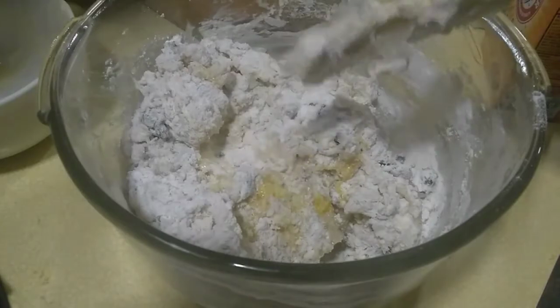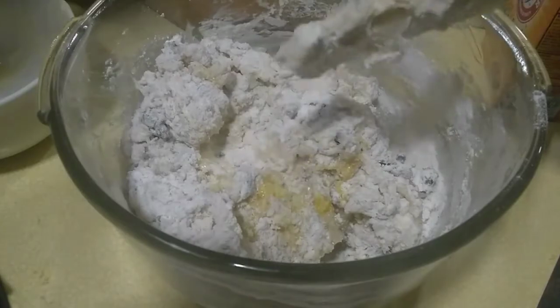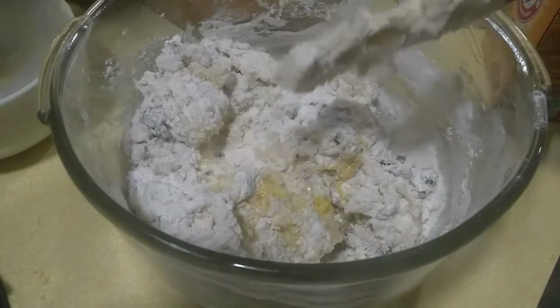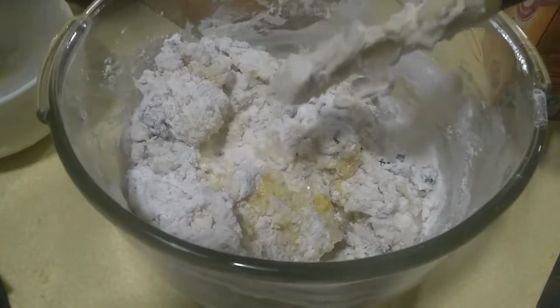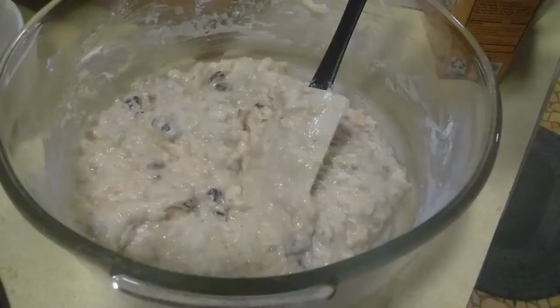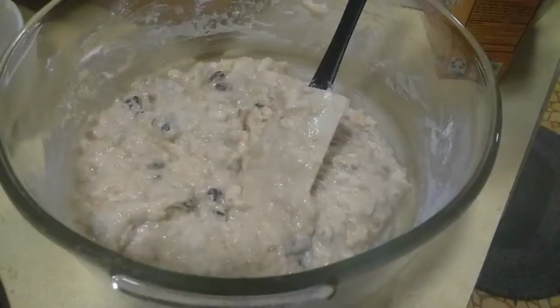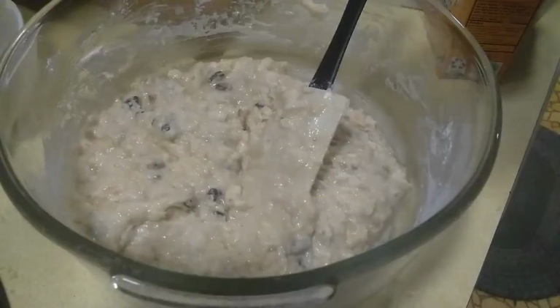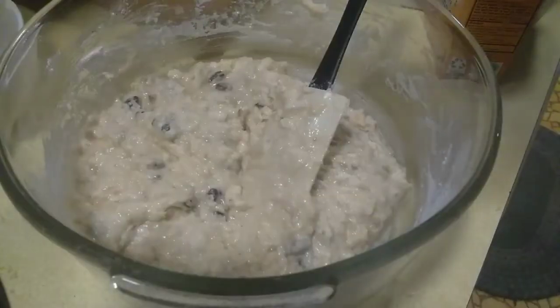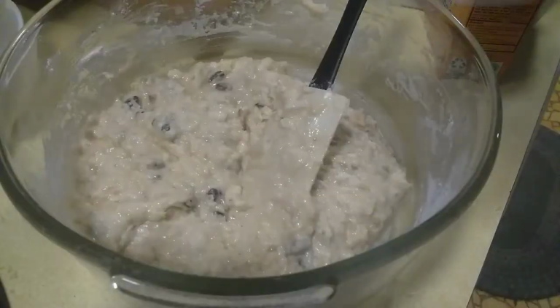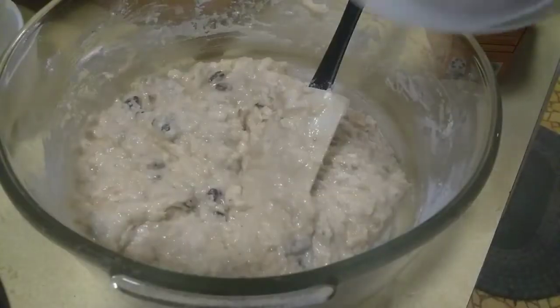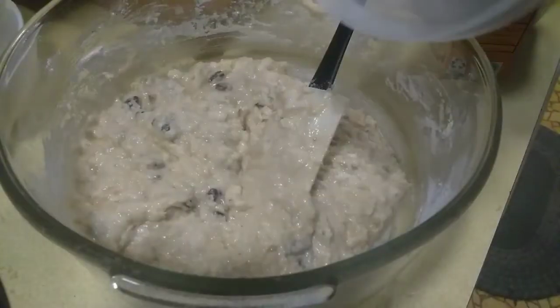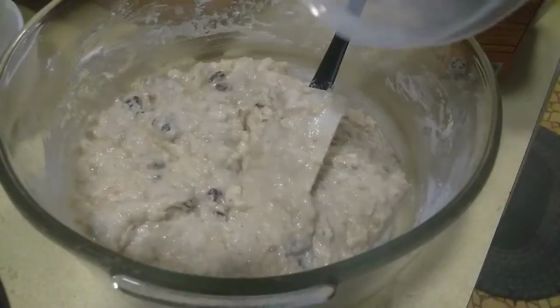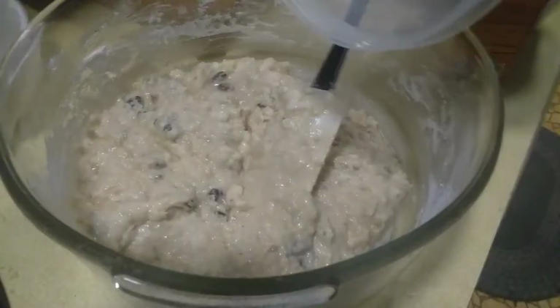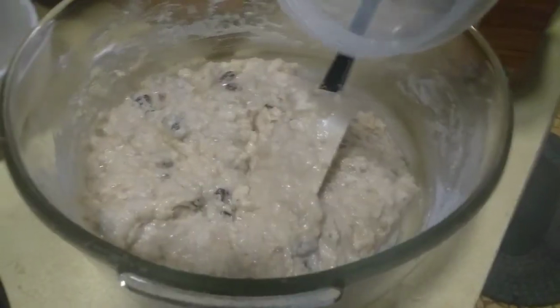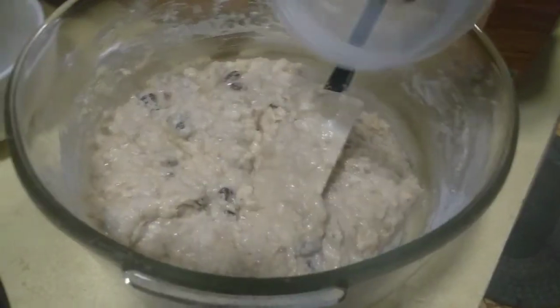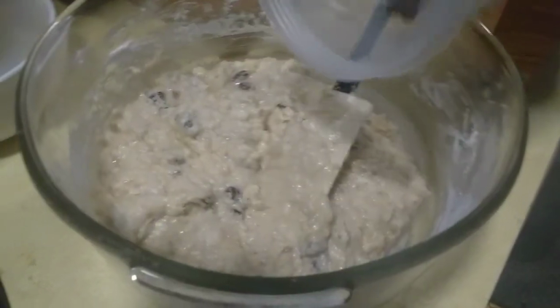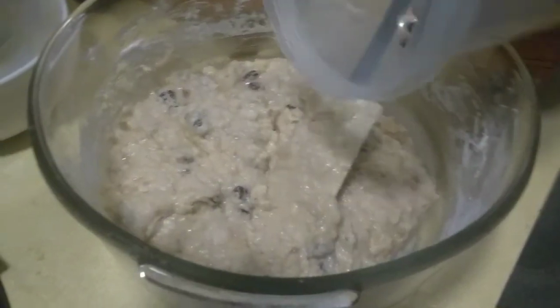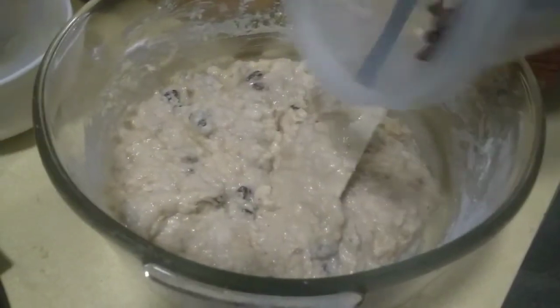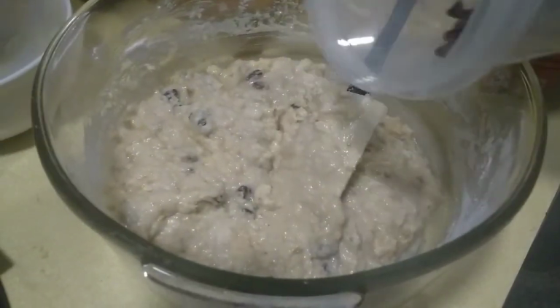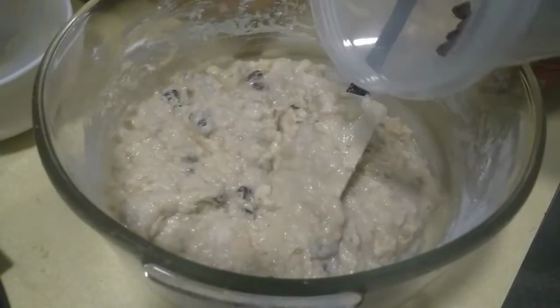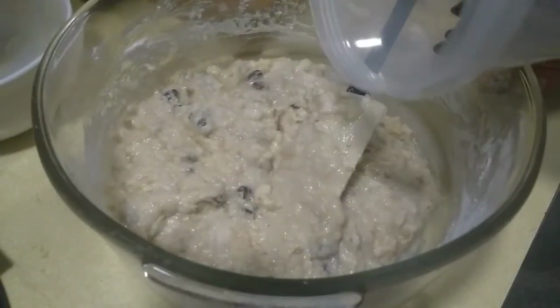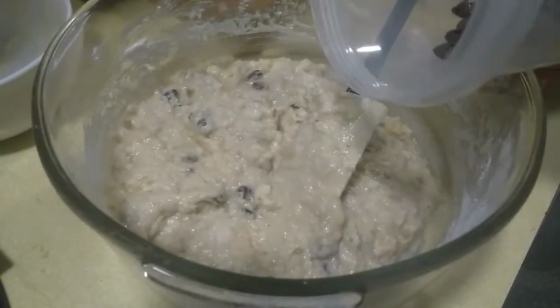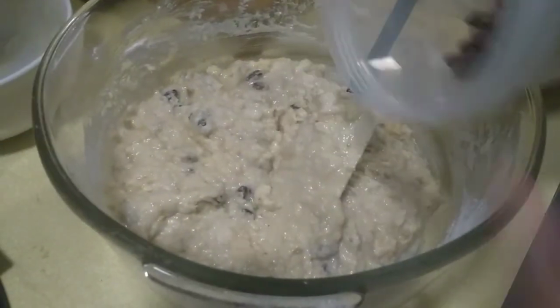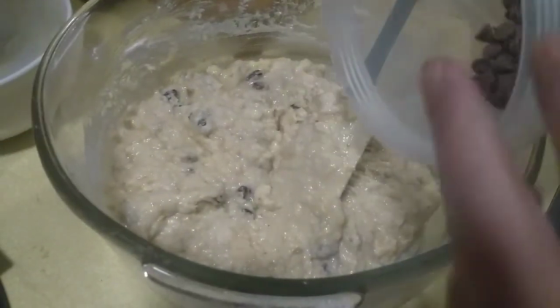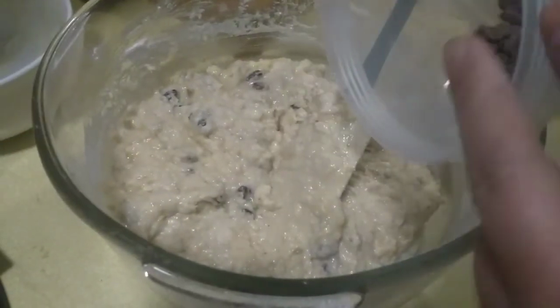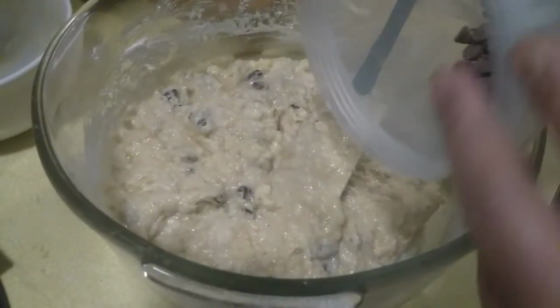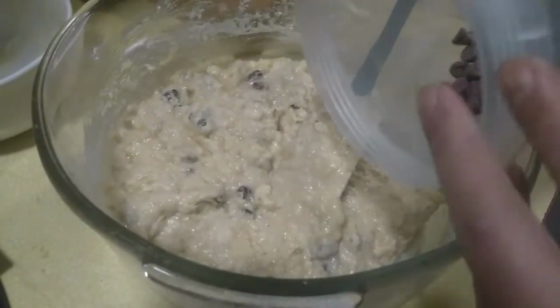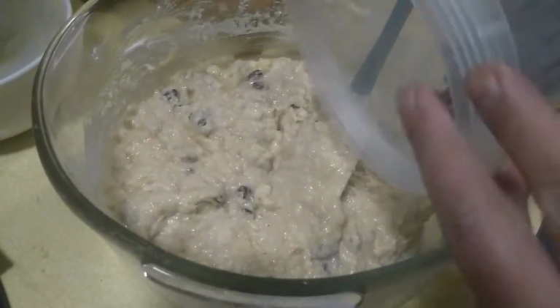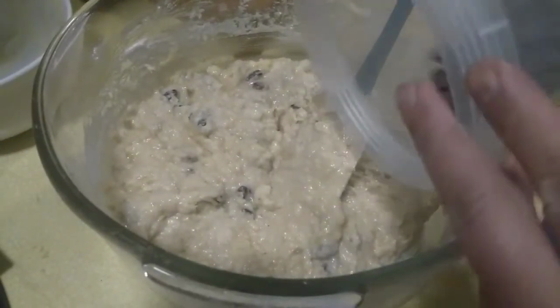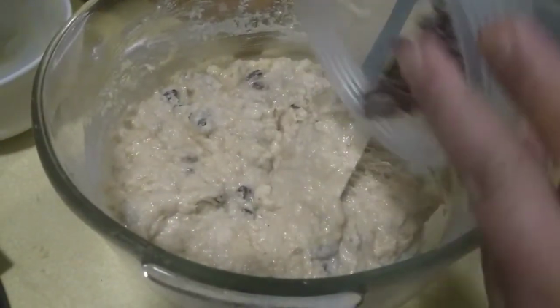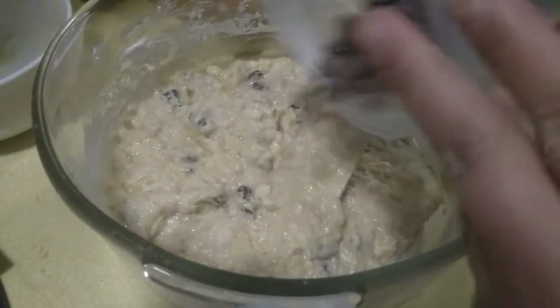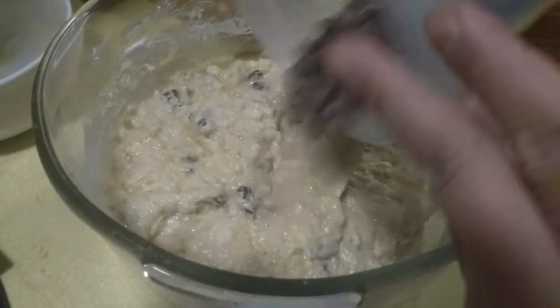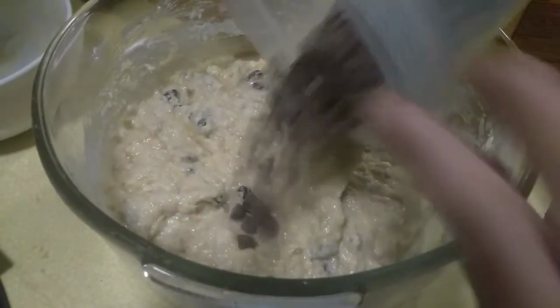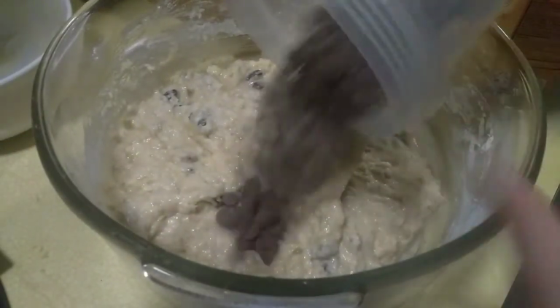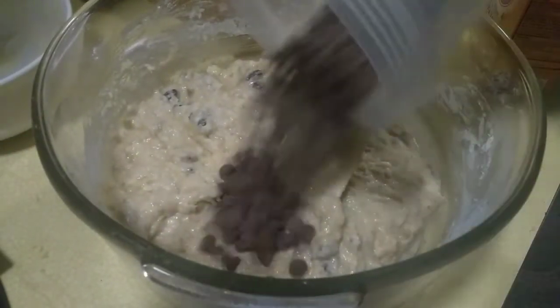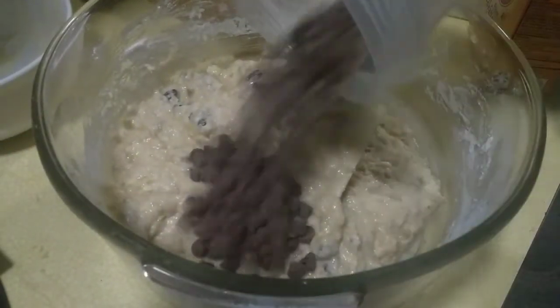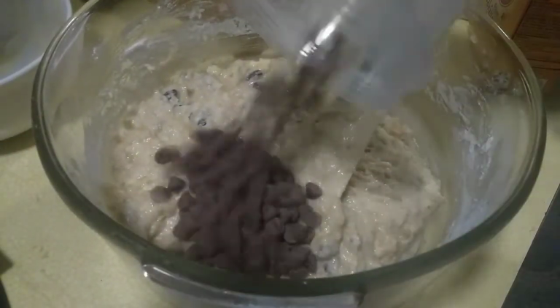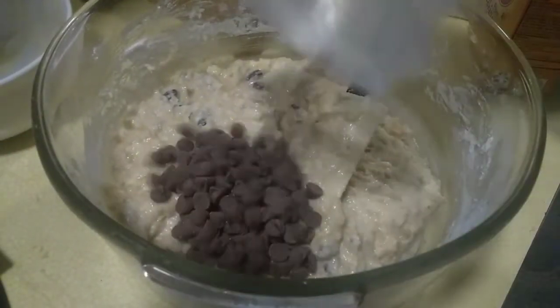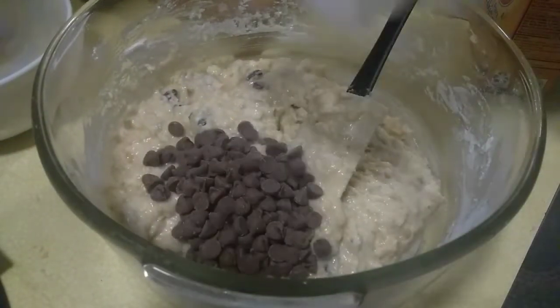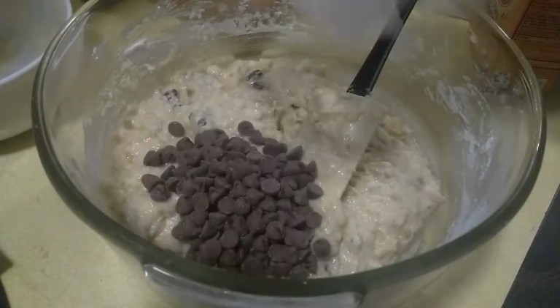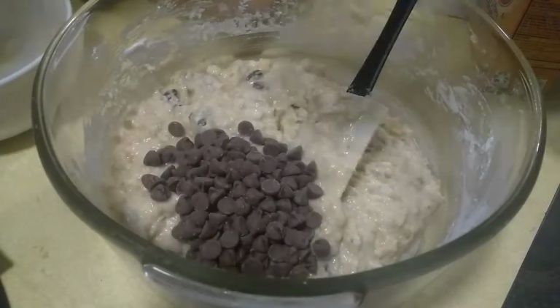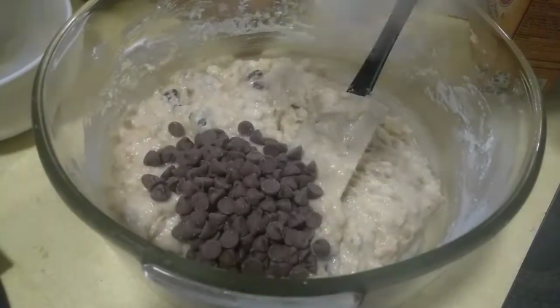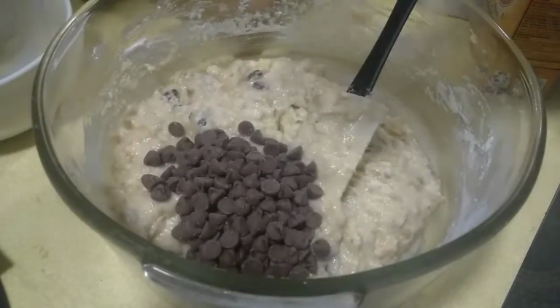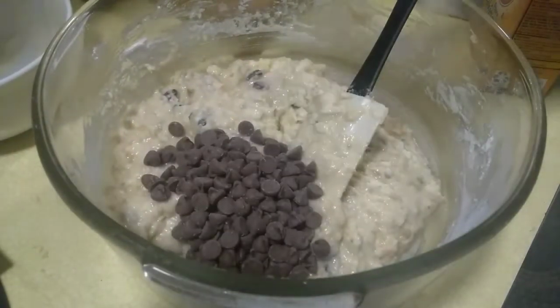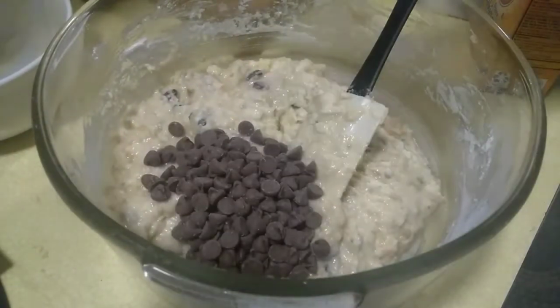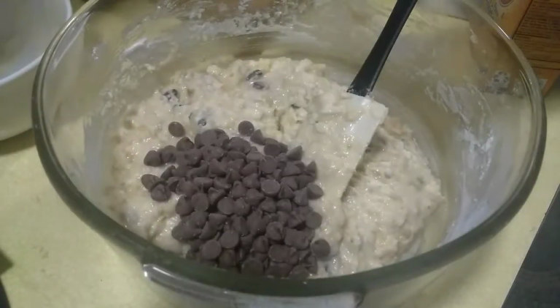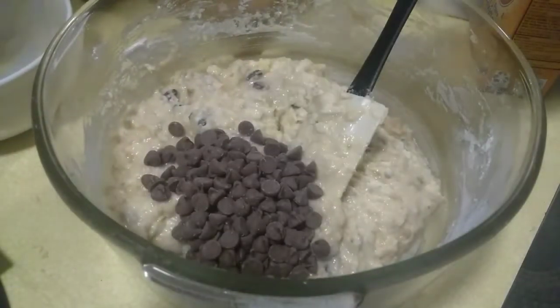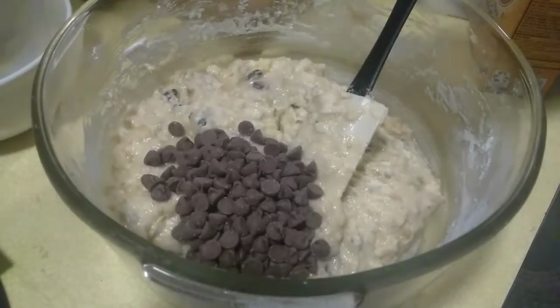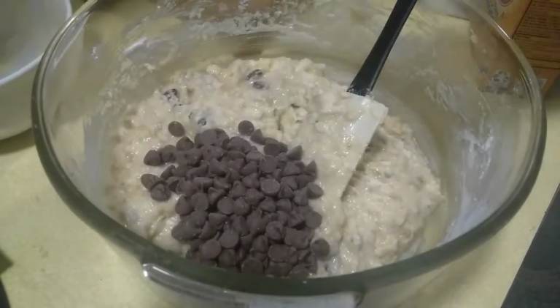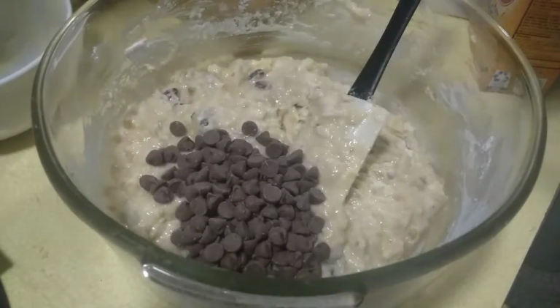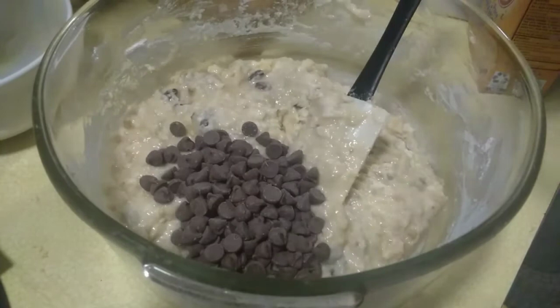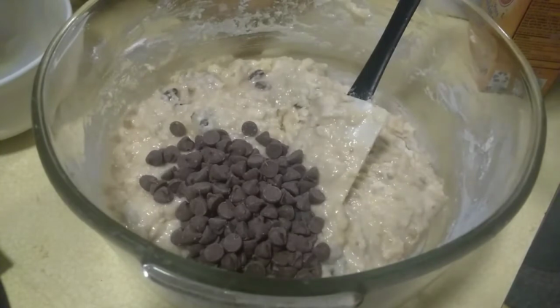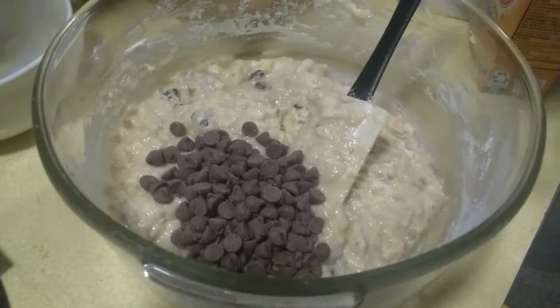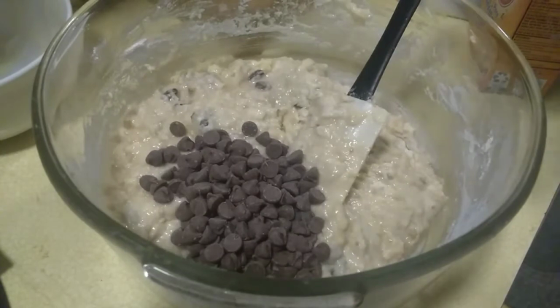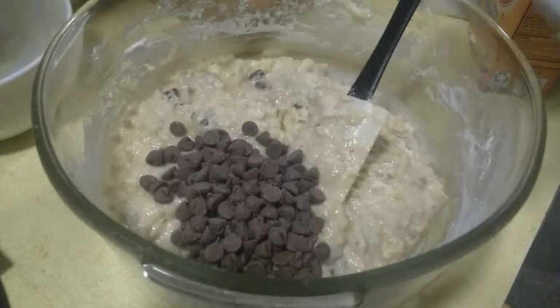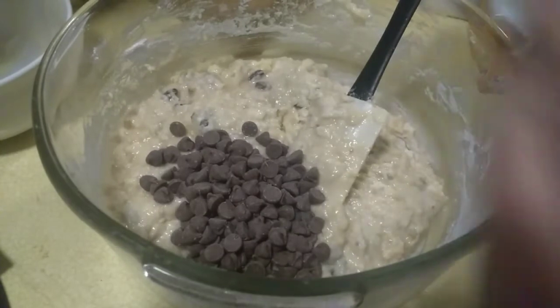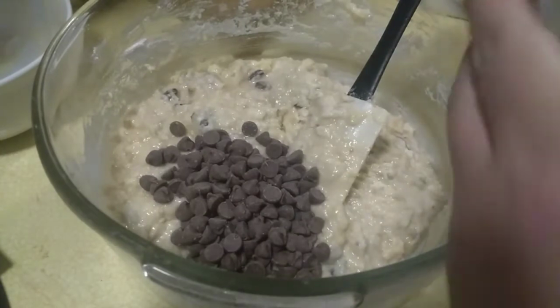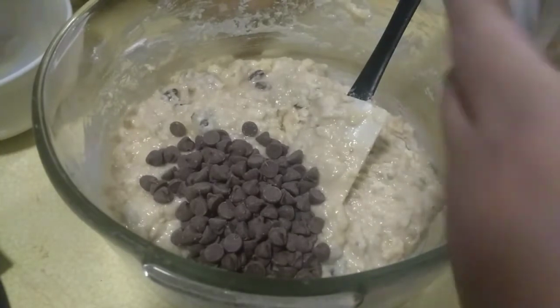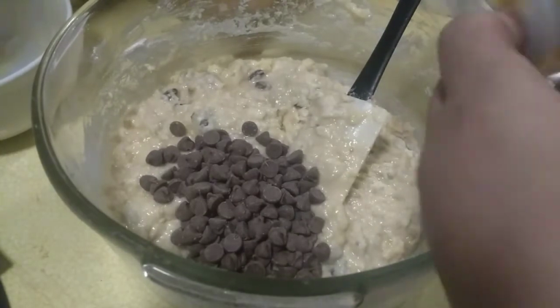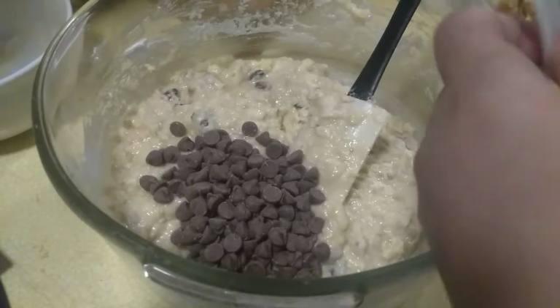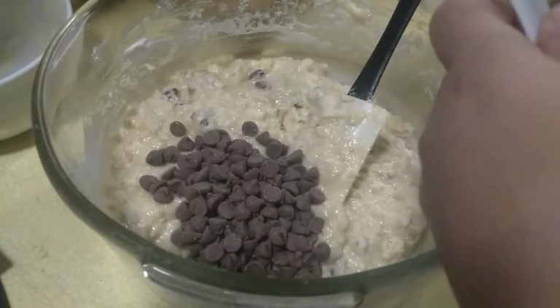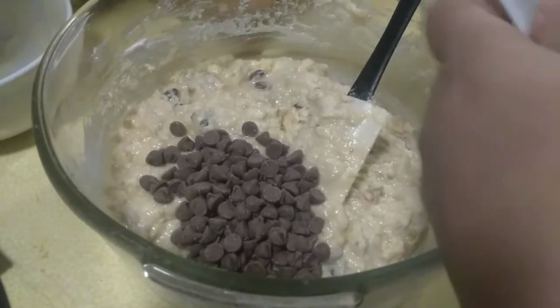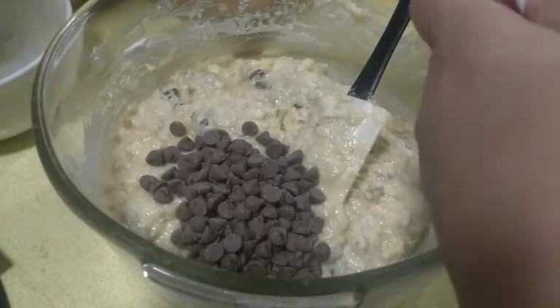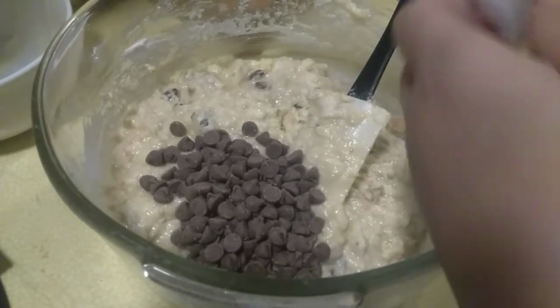We're gonna put chocolate, beets, and then walnuts.